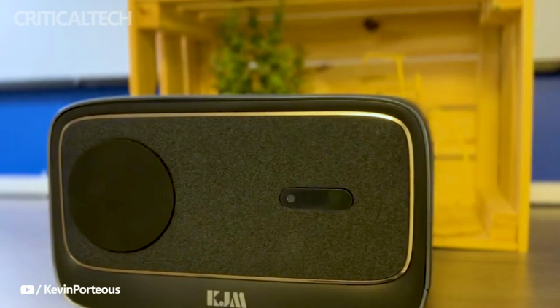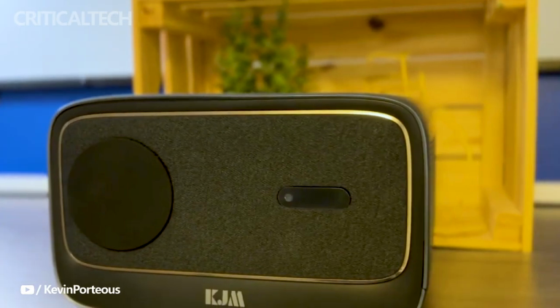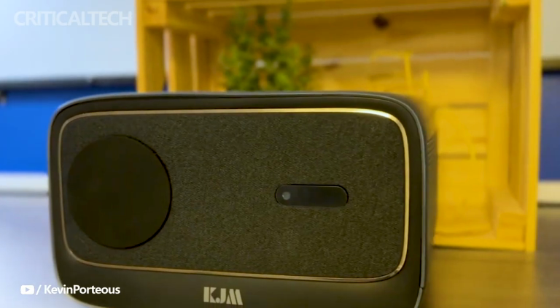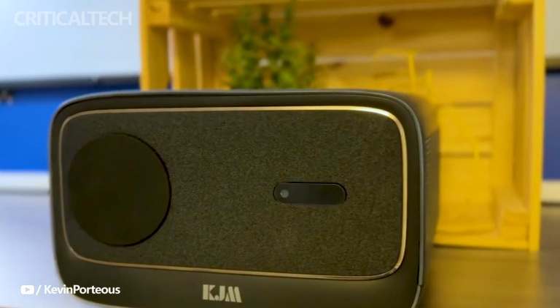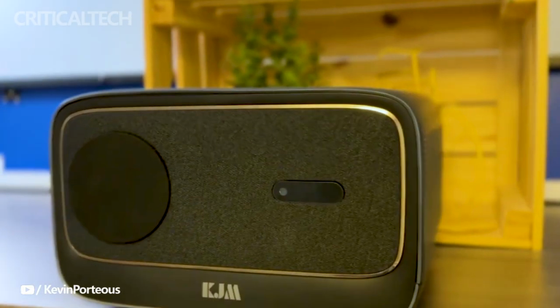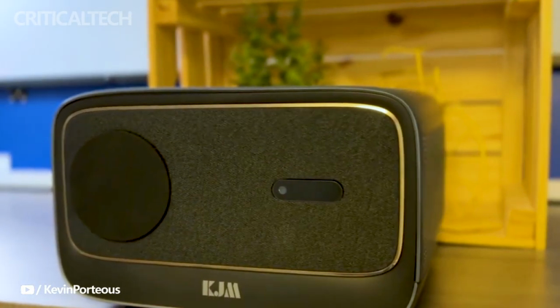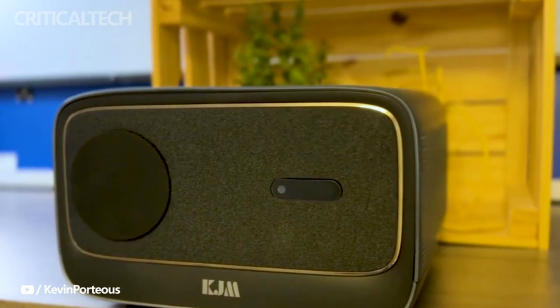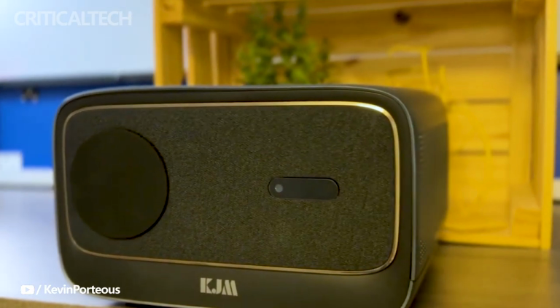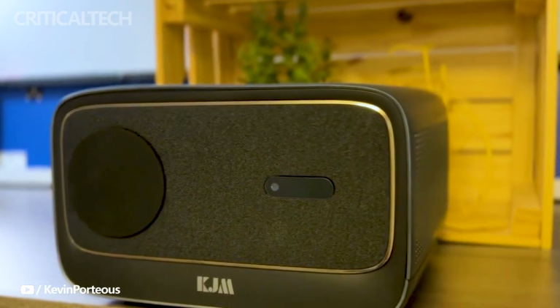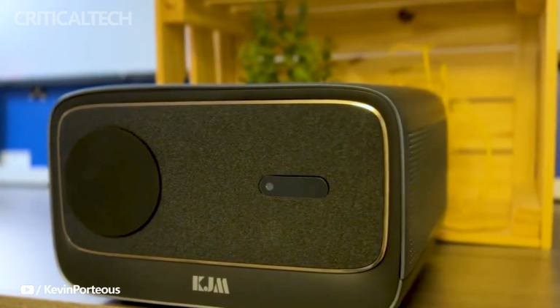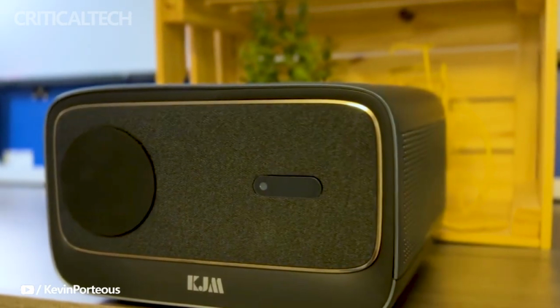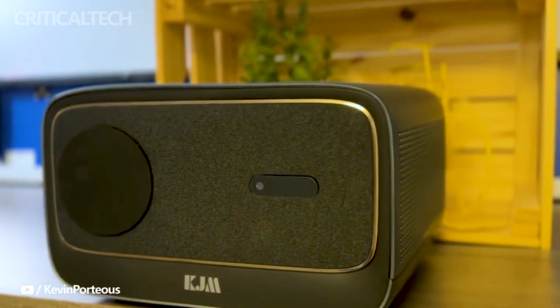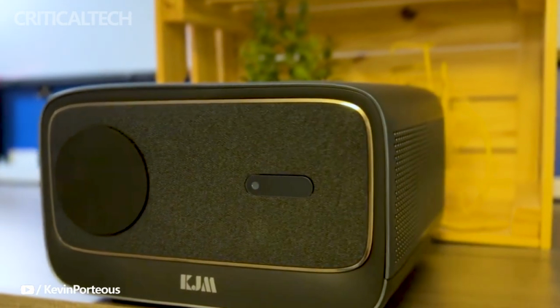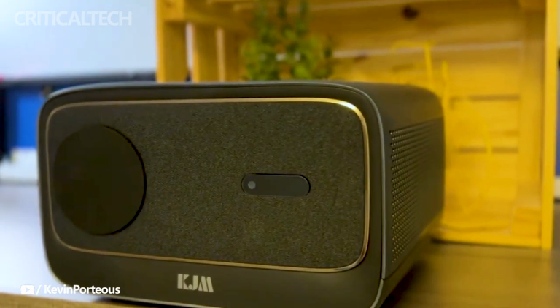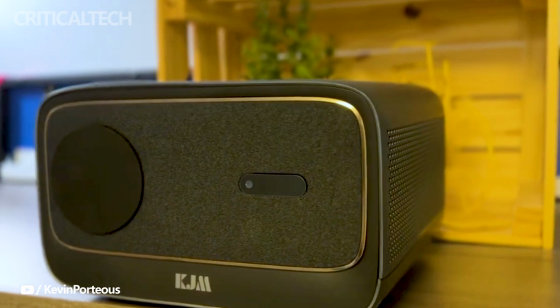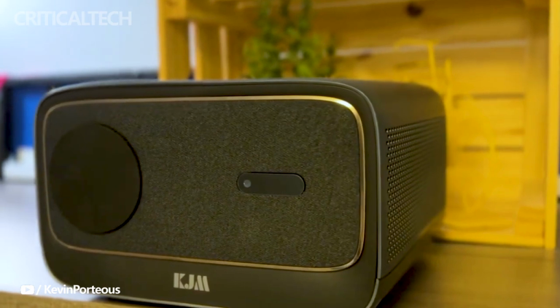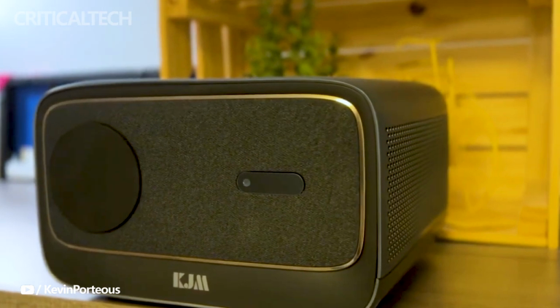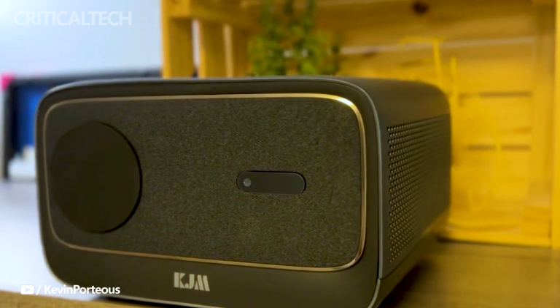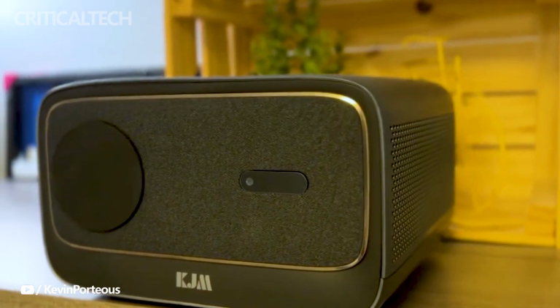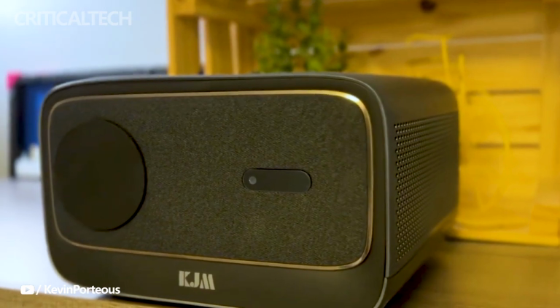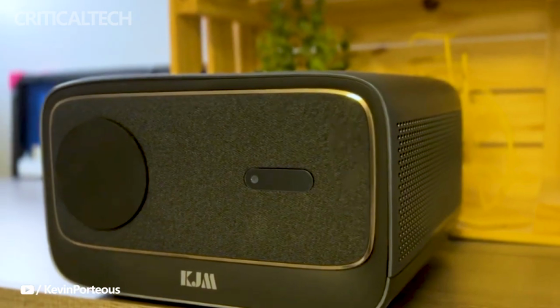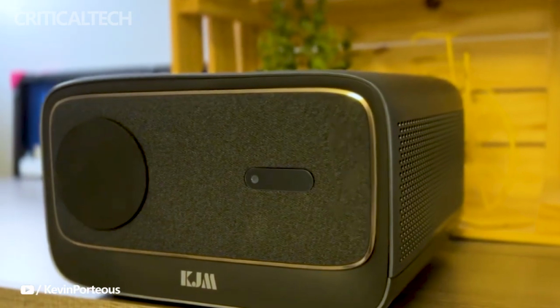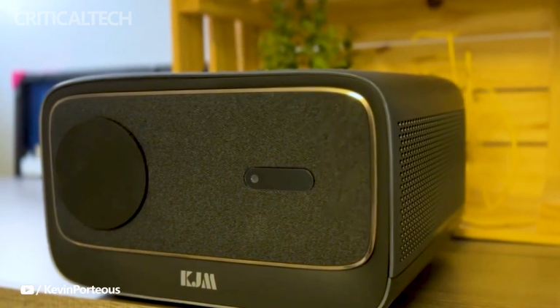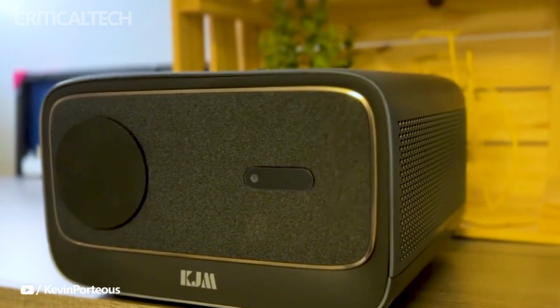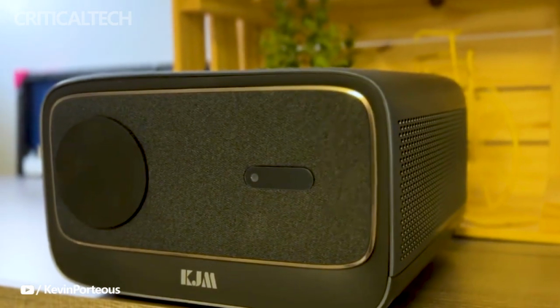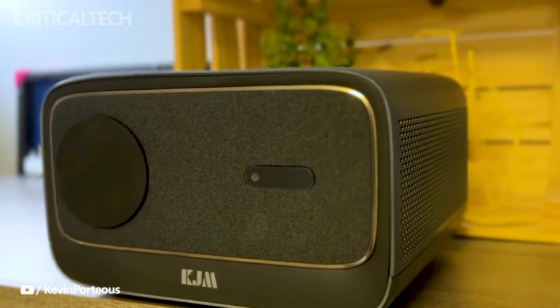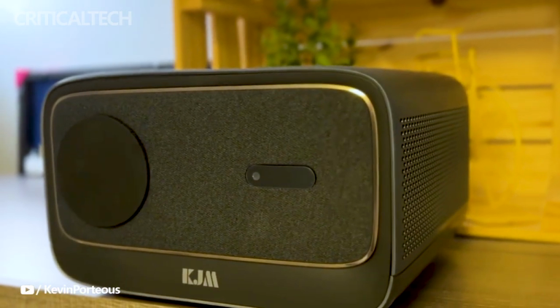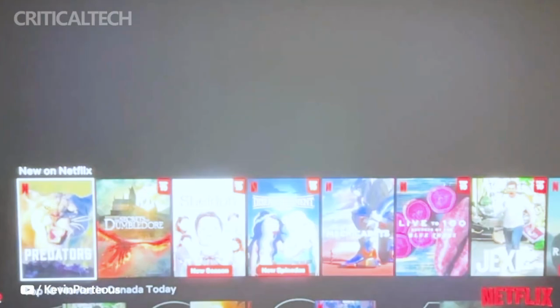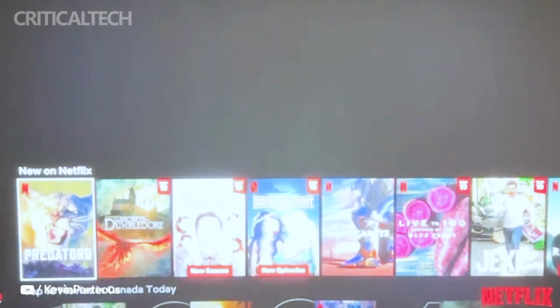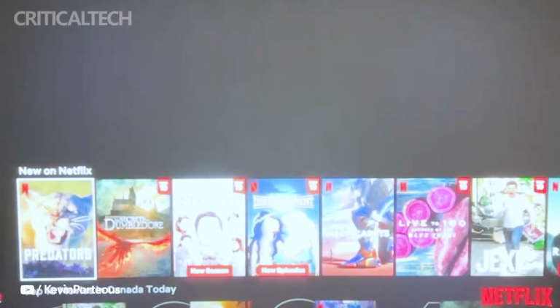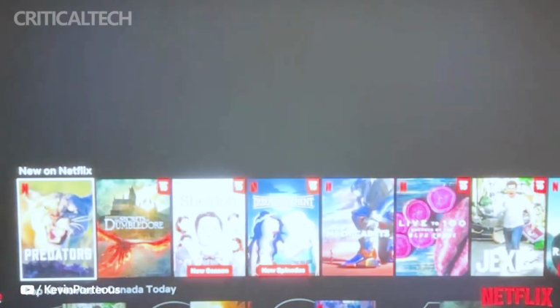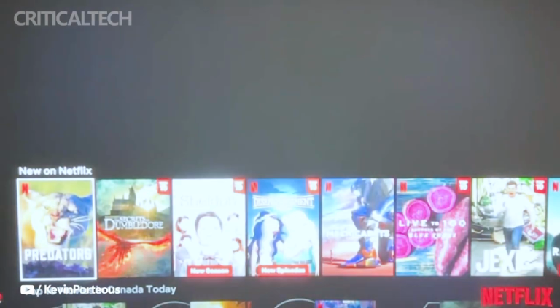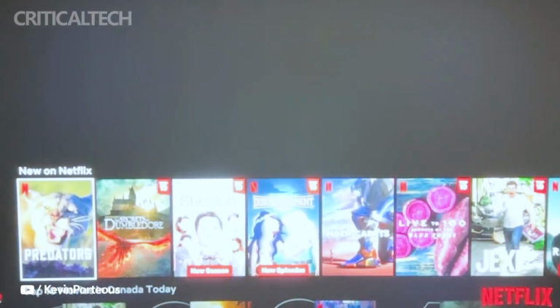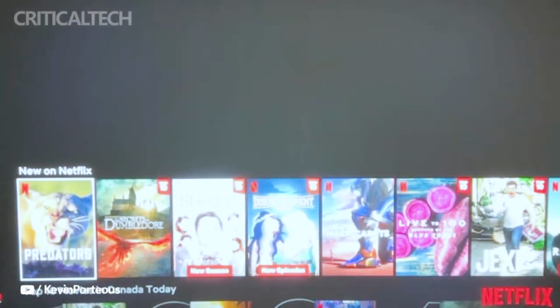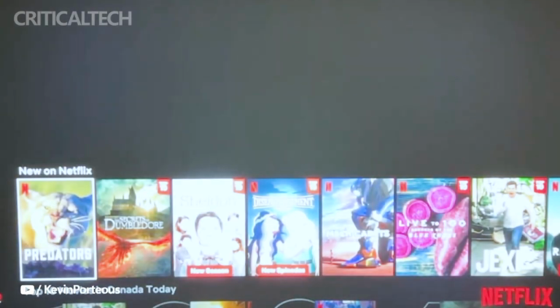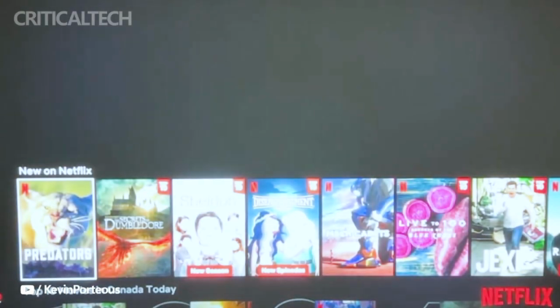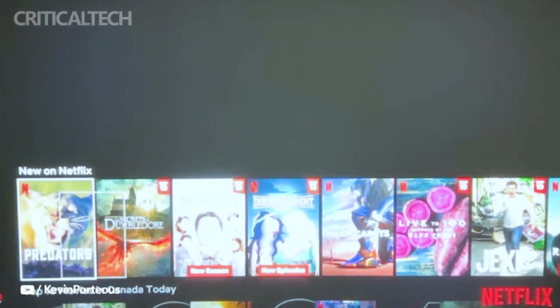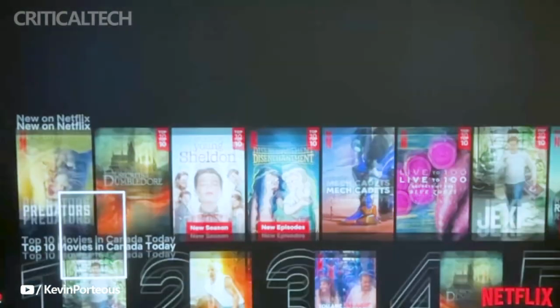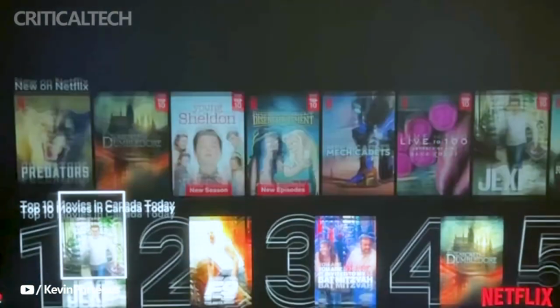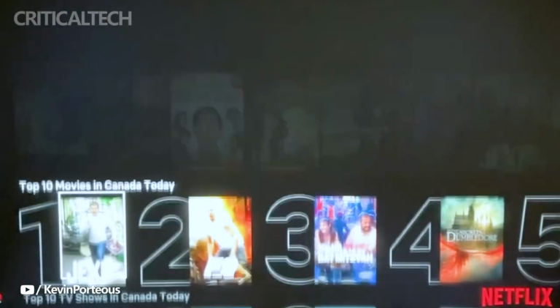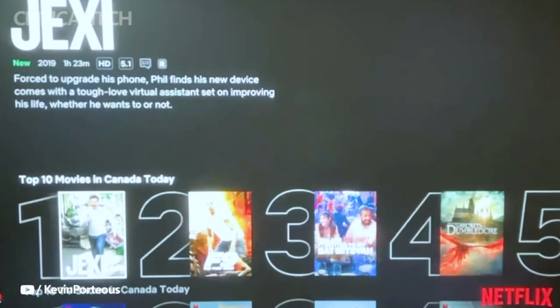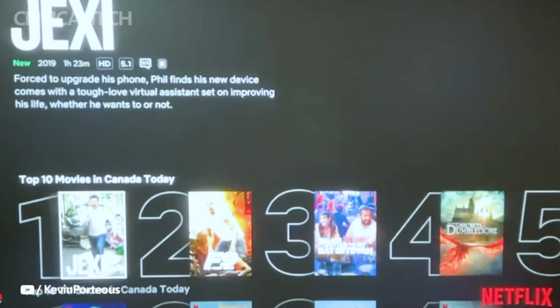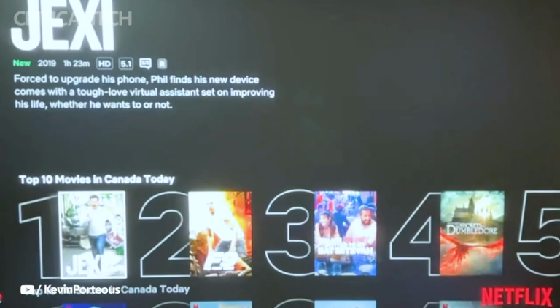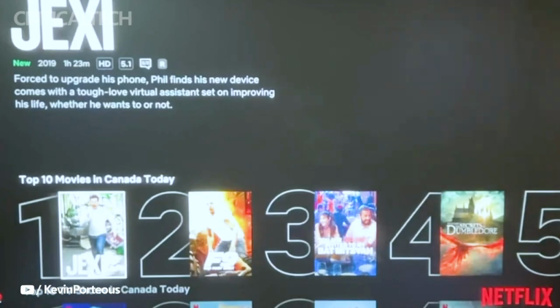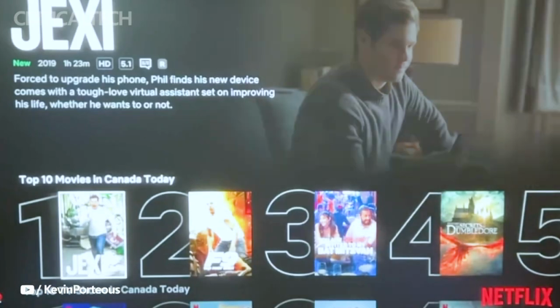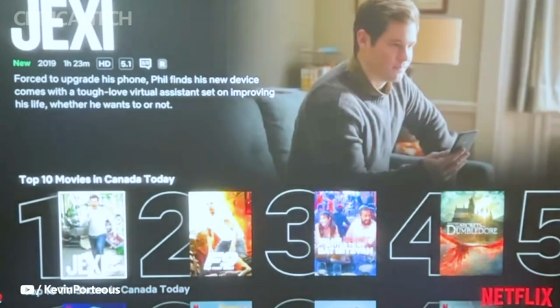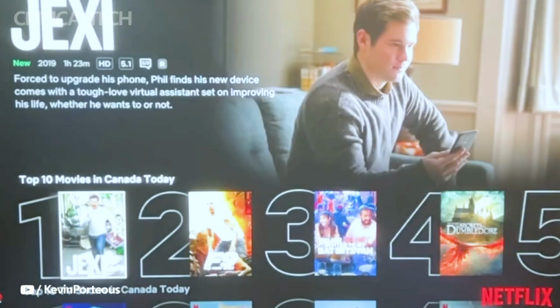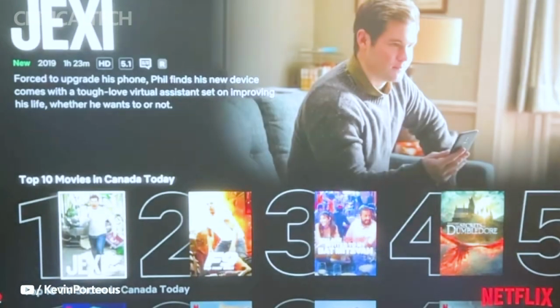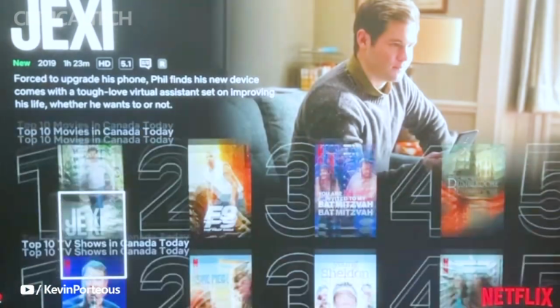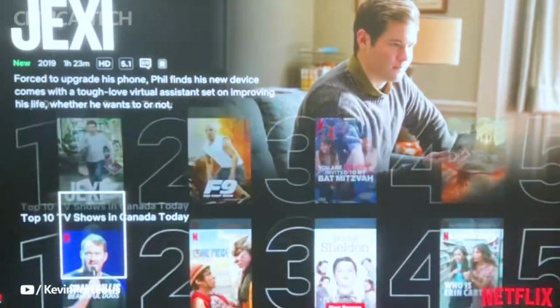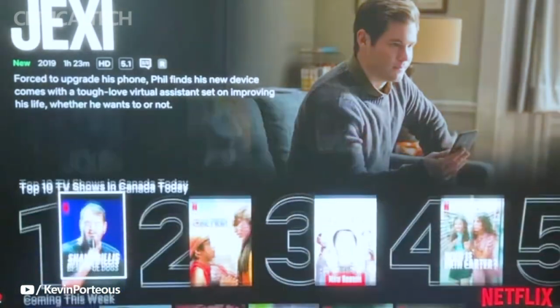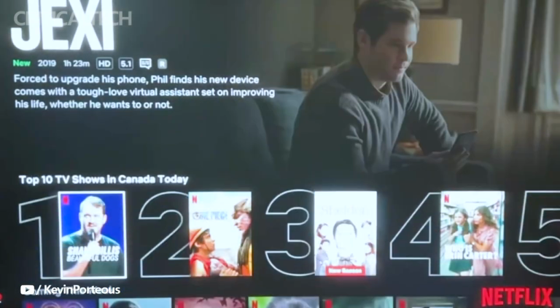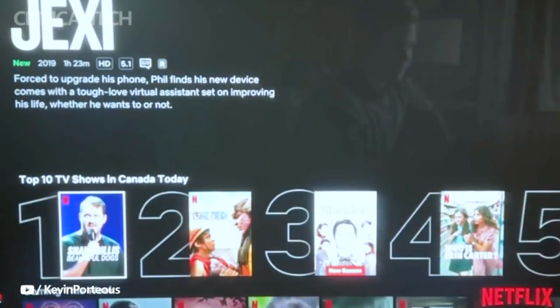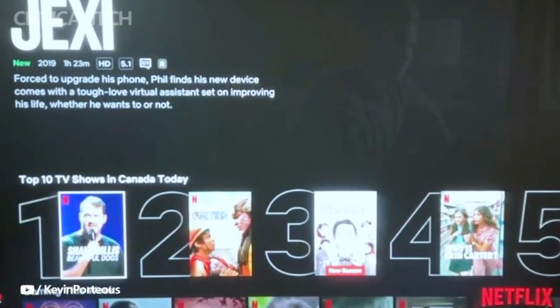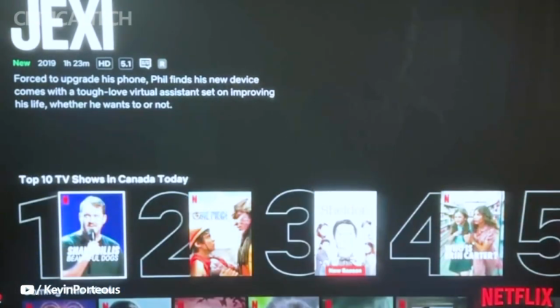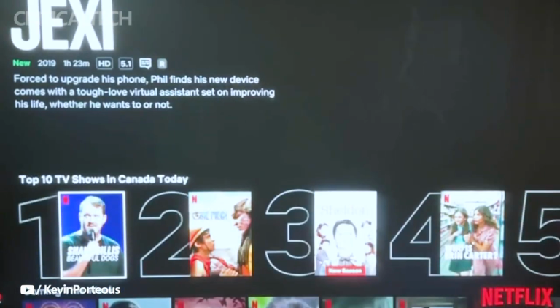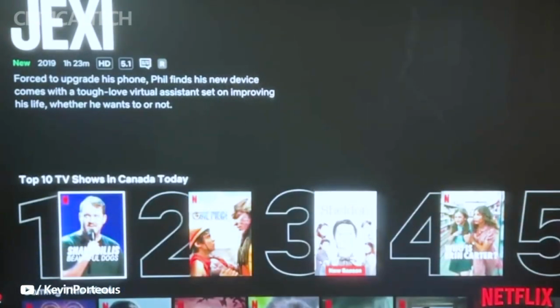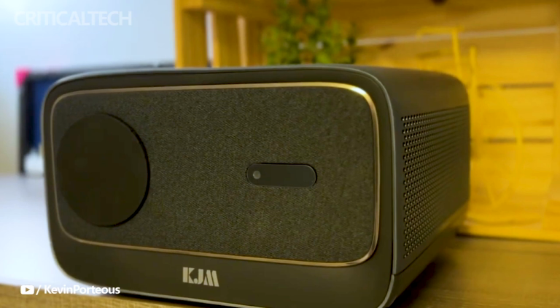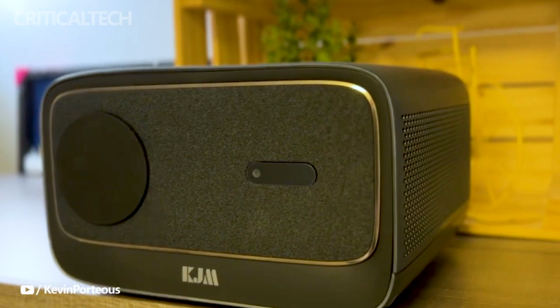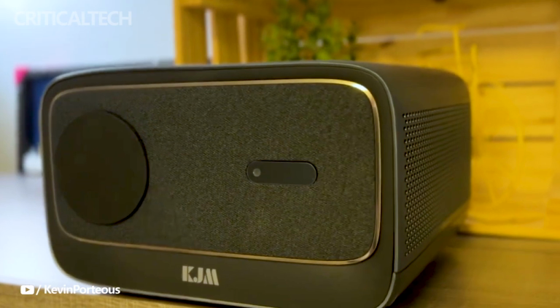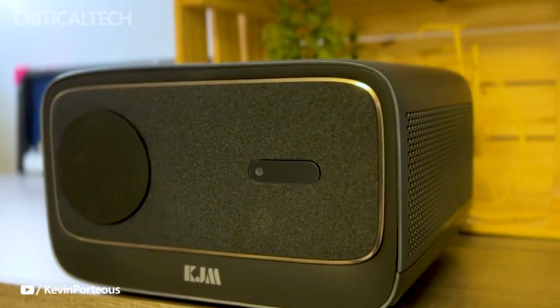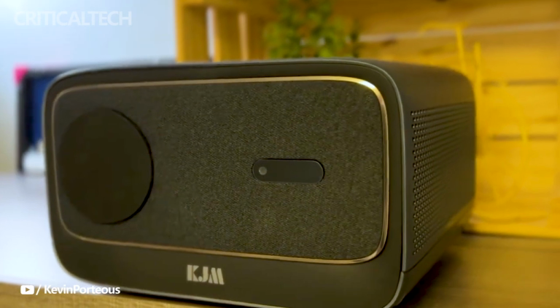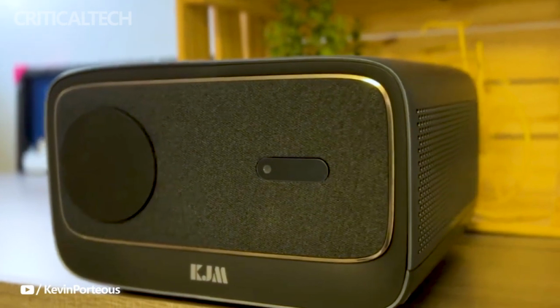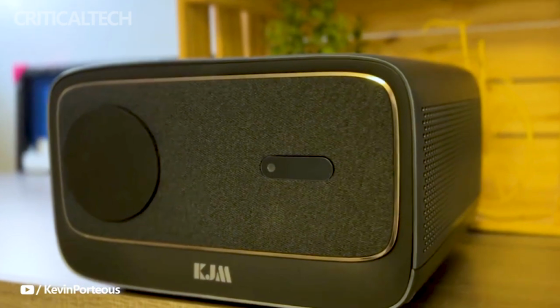With its incredible visual quality, smart features, and high-fidelity audio, the KJM K3 is poised to redefine how we enjoy content at home.